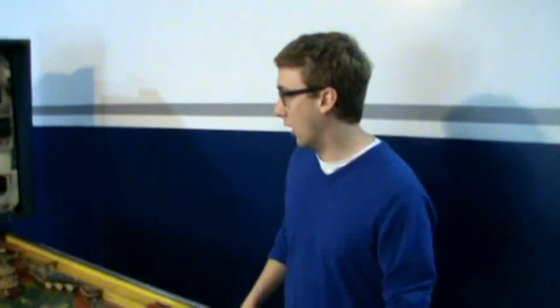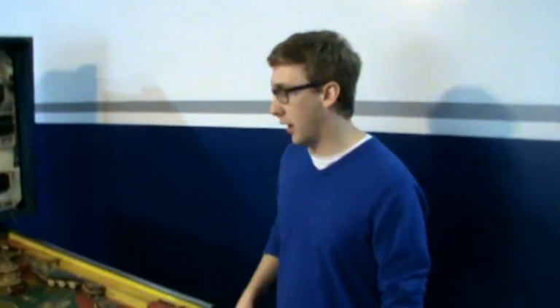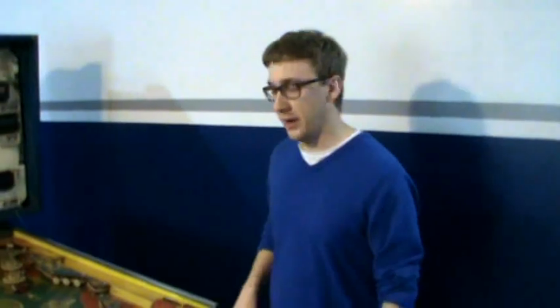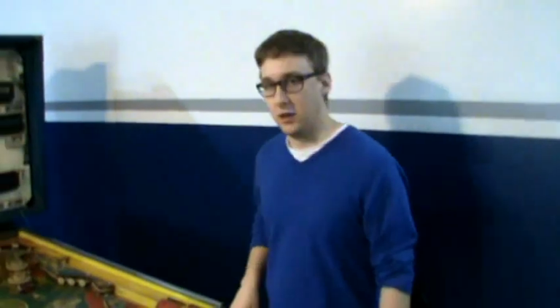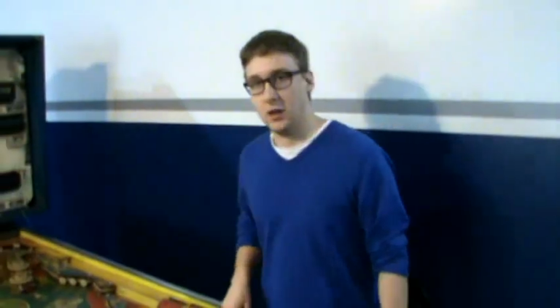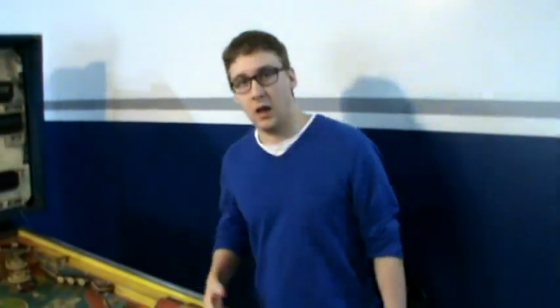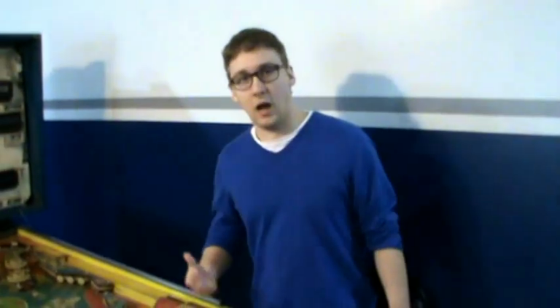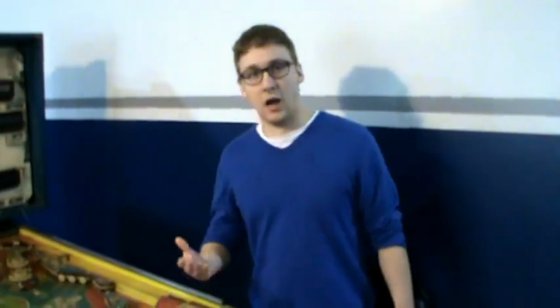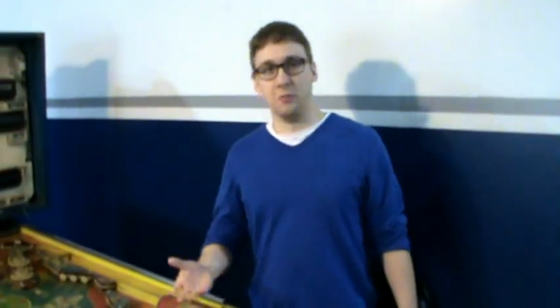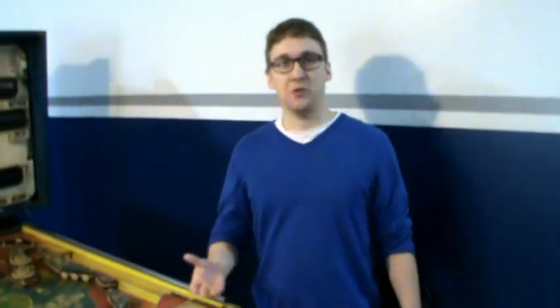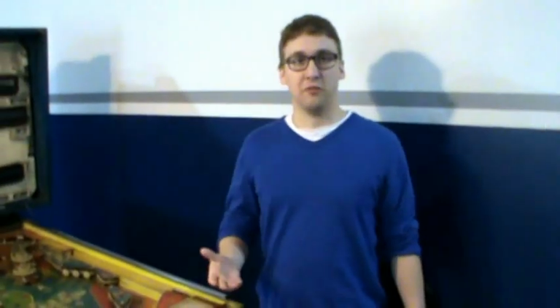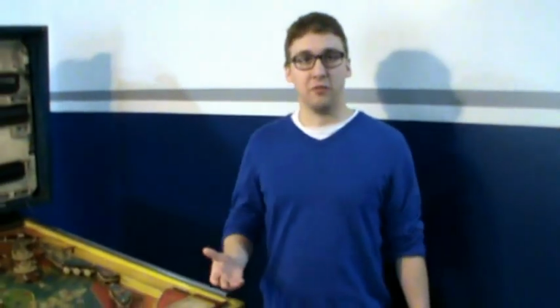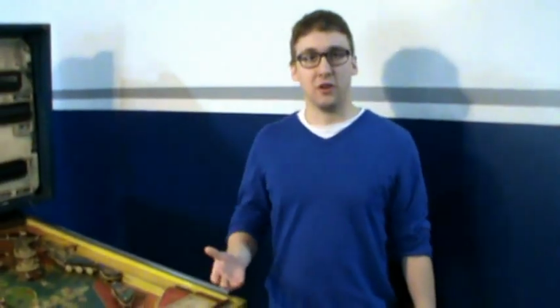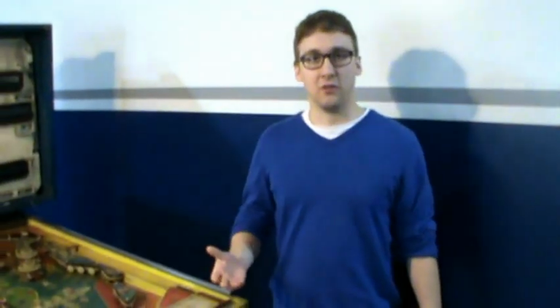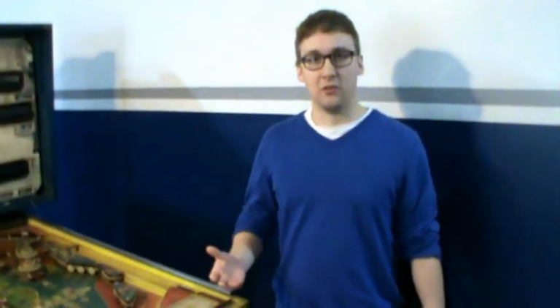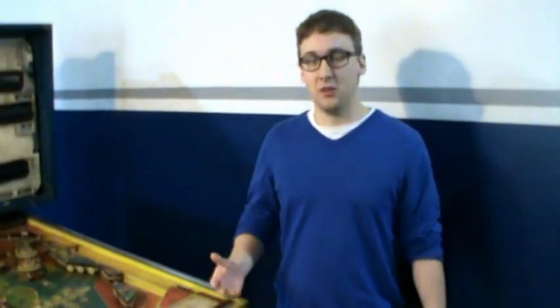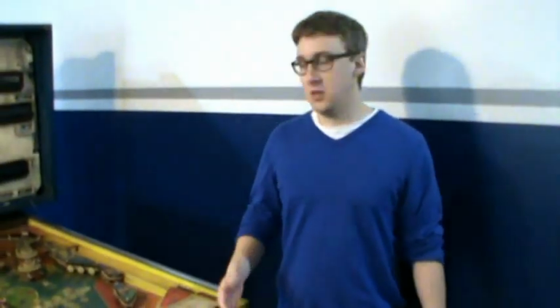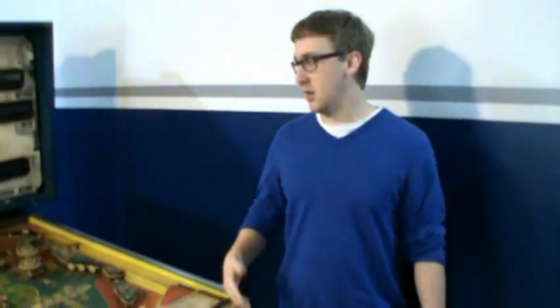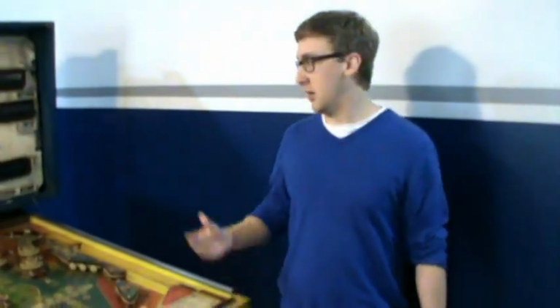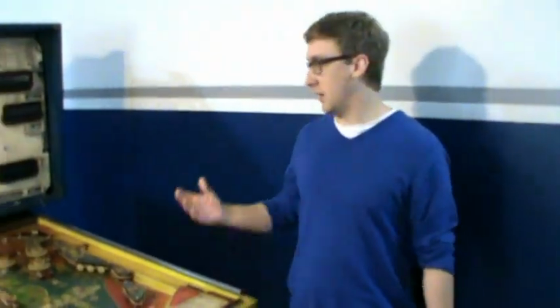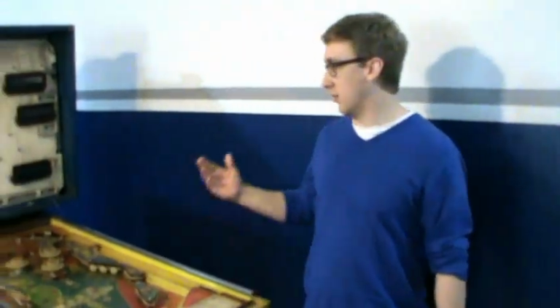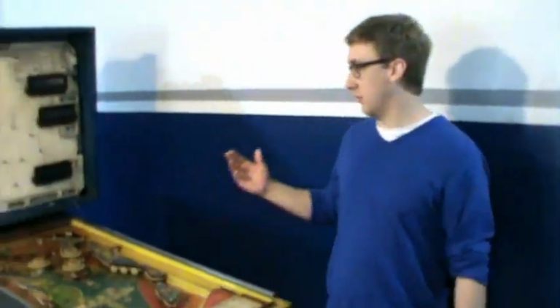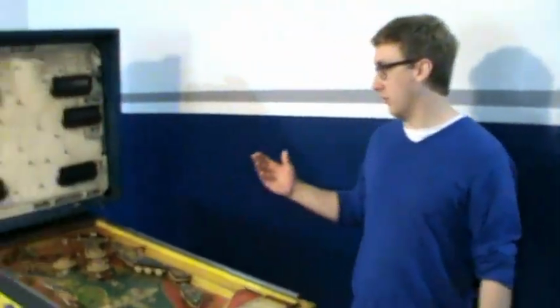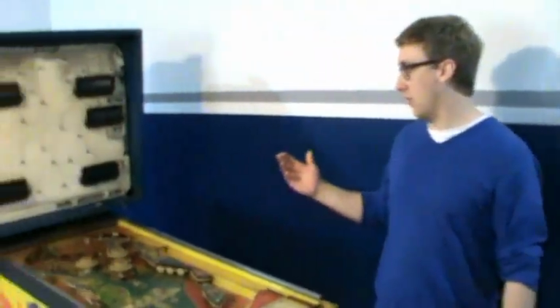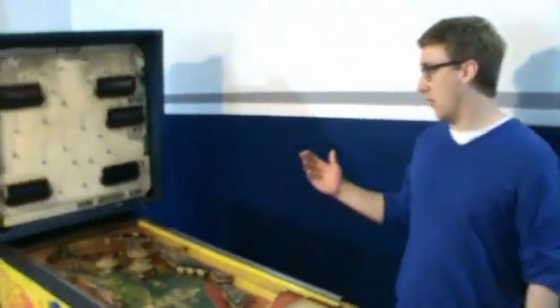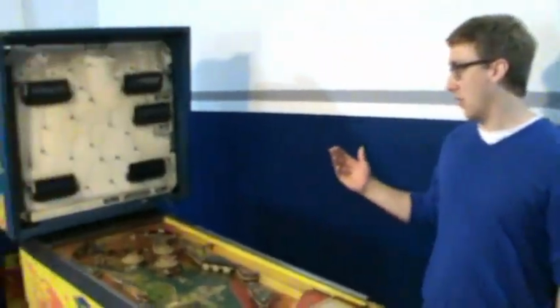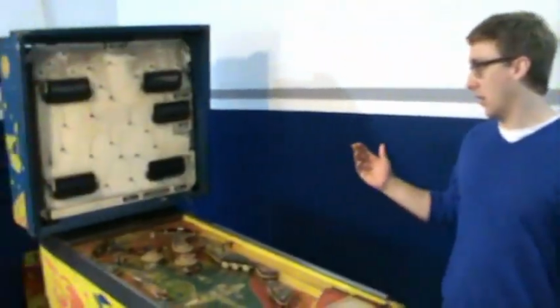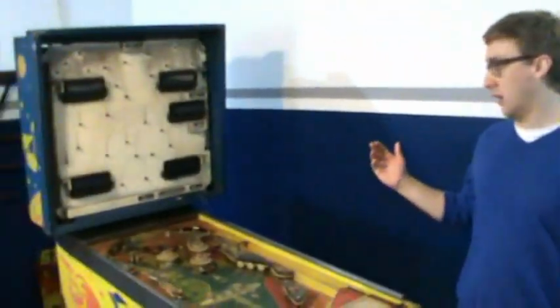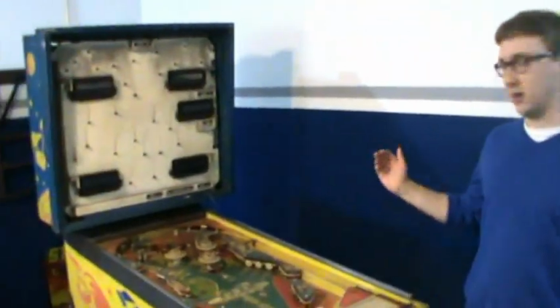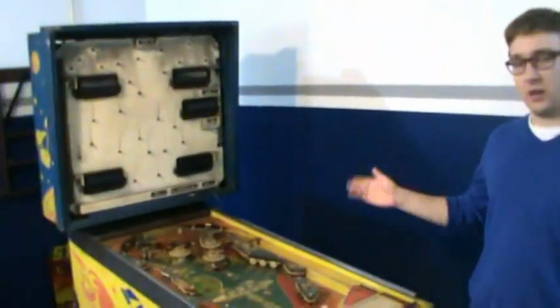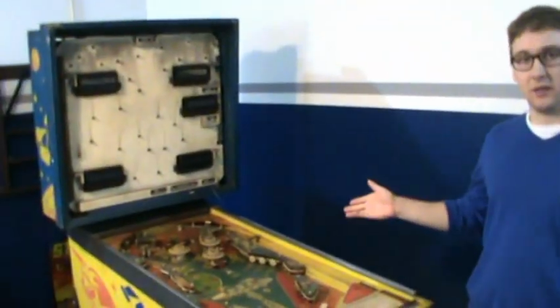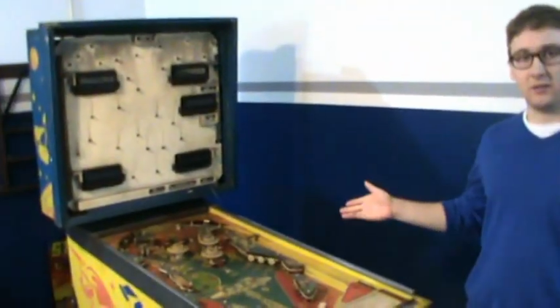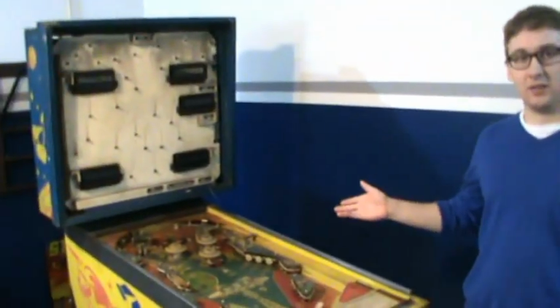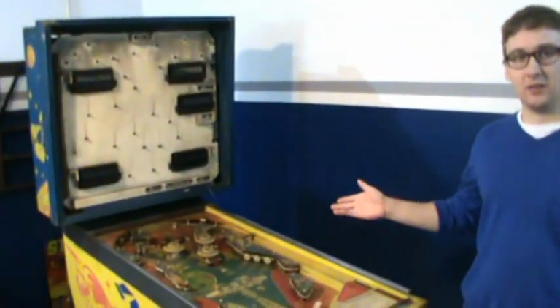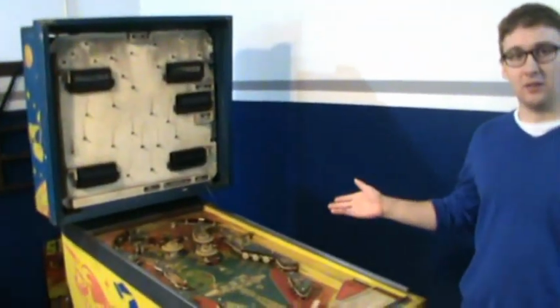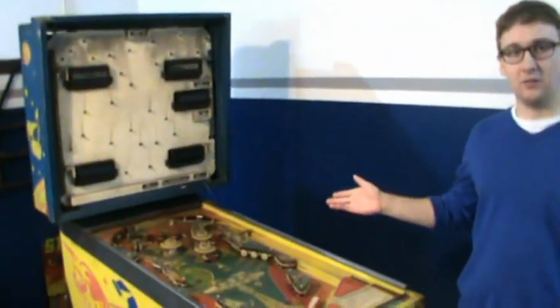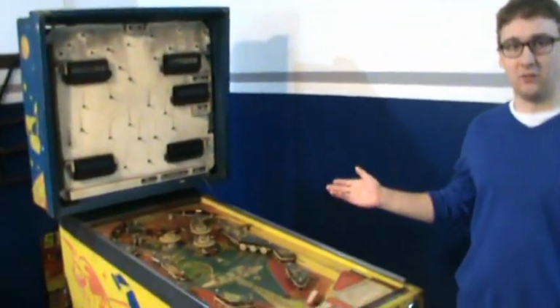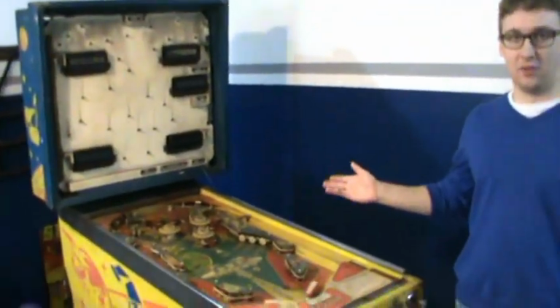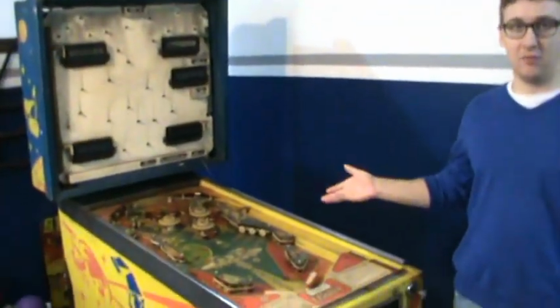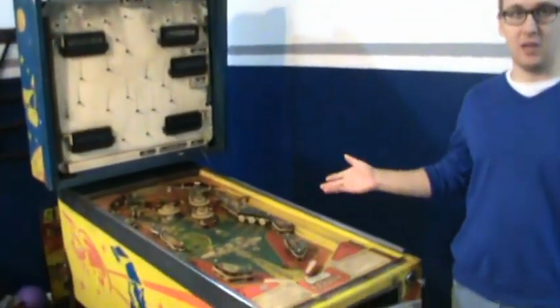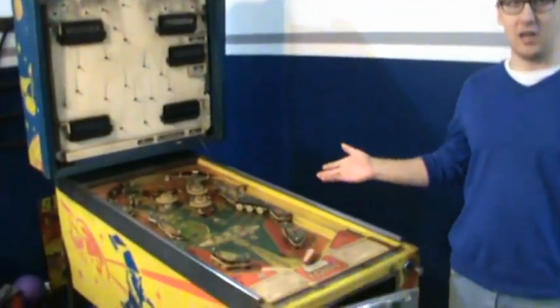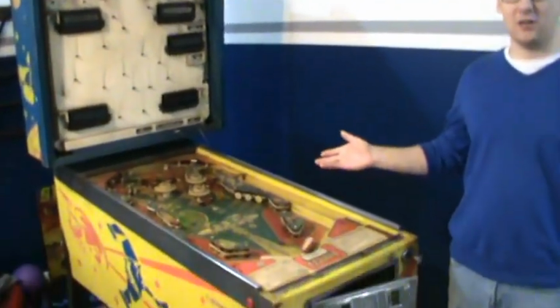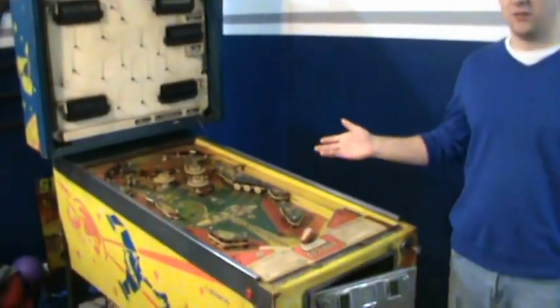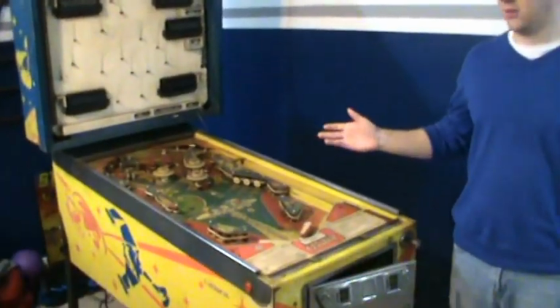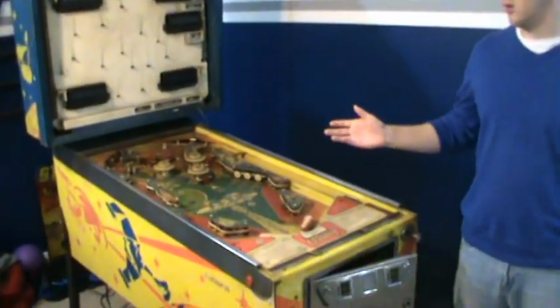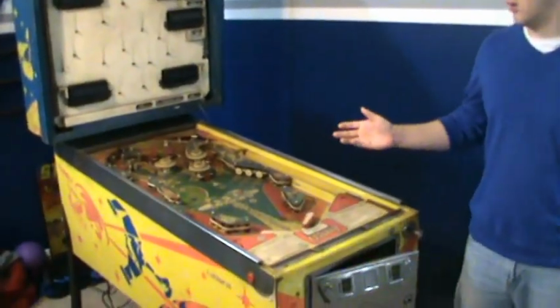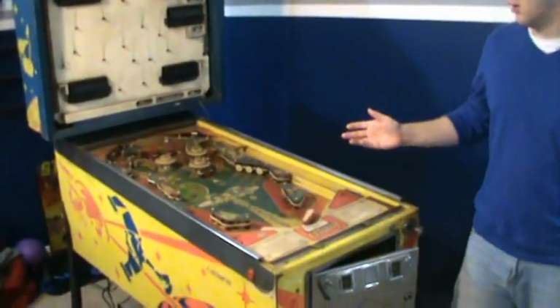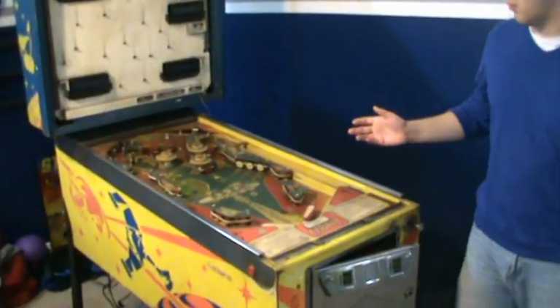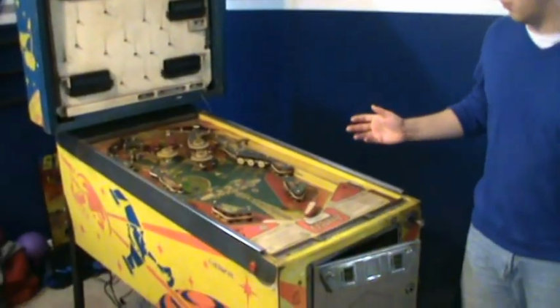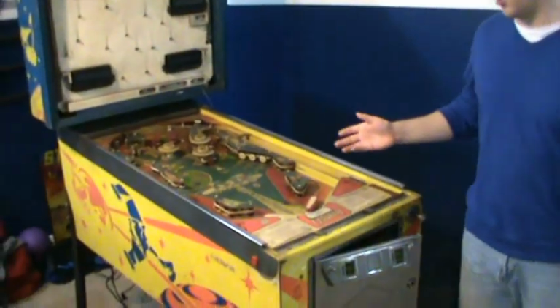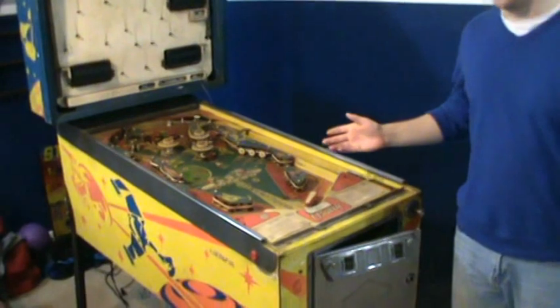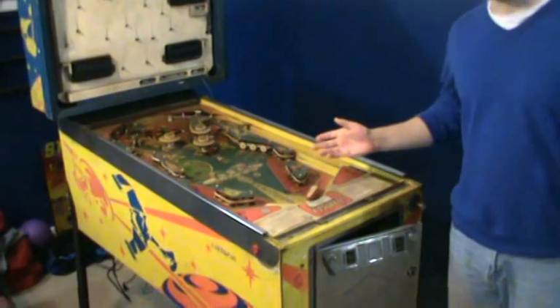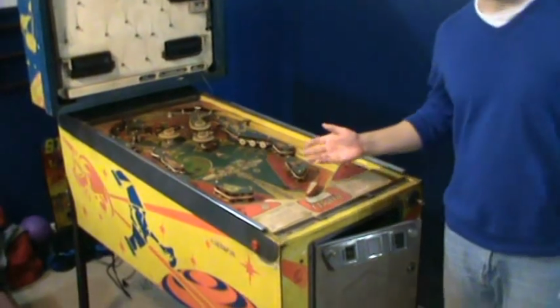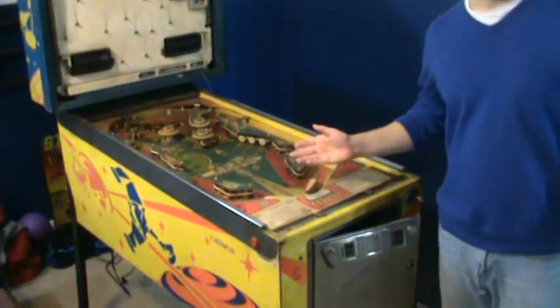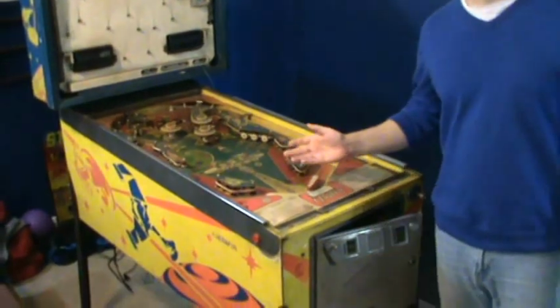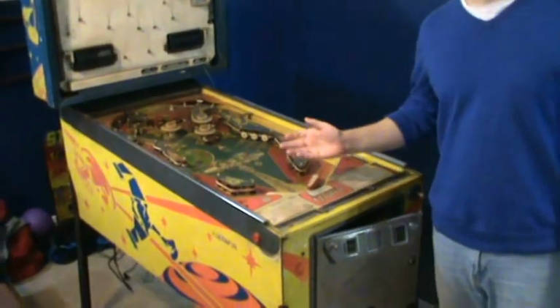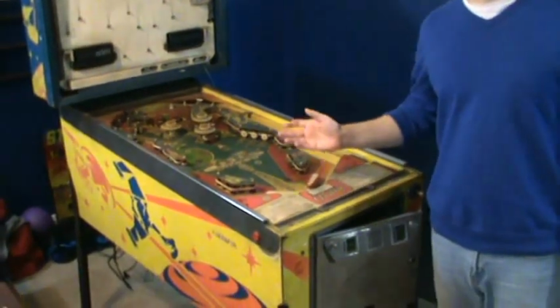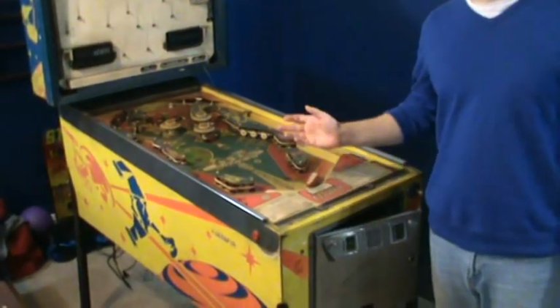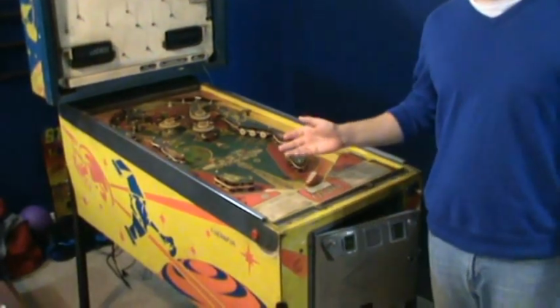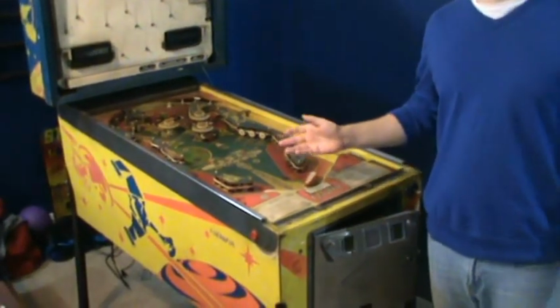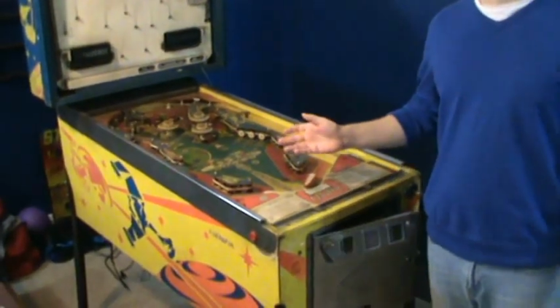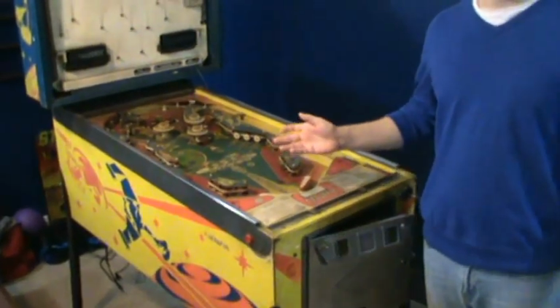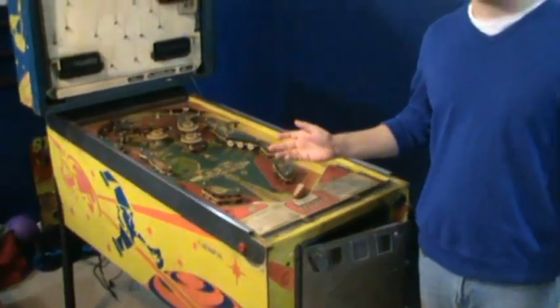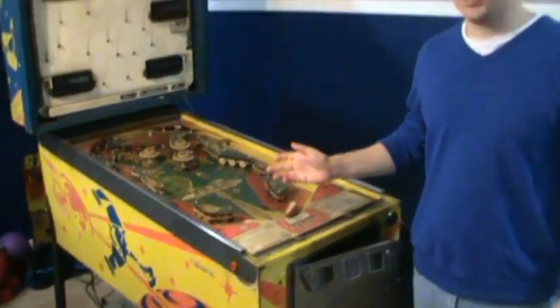I'm John Ferguson, and here is our 1978 Bally Star Trek pinball machine.